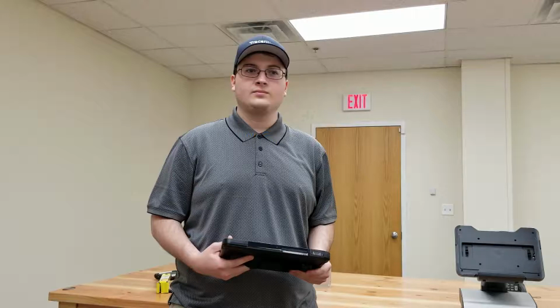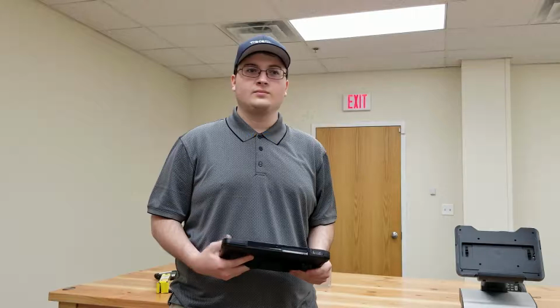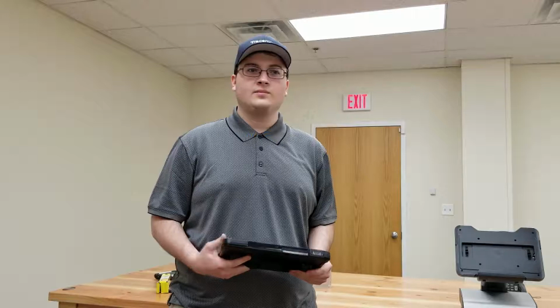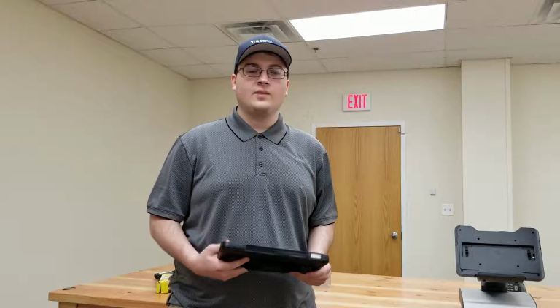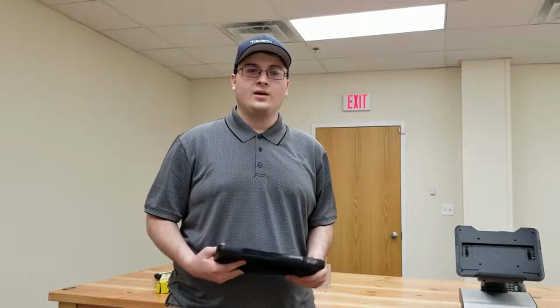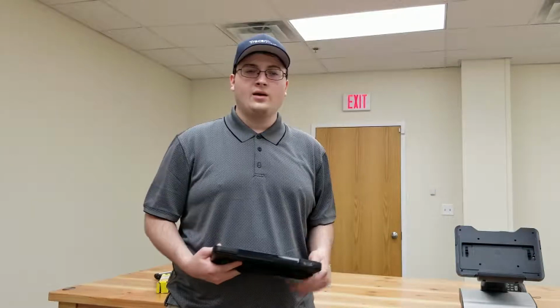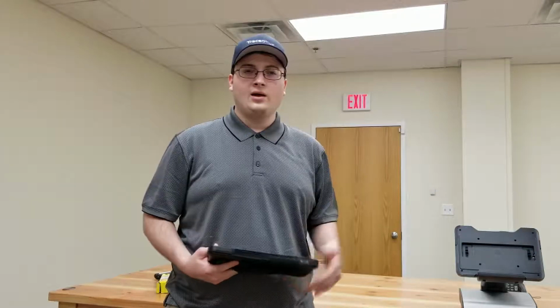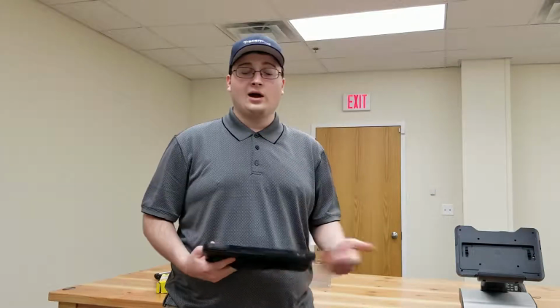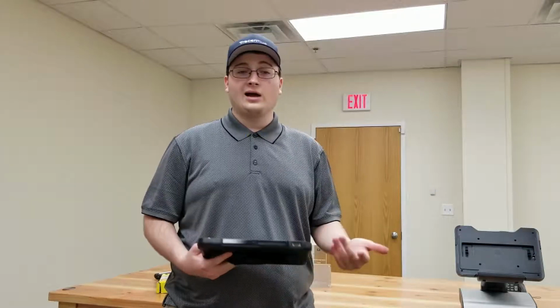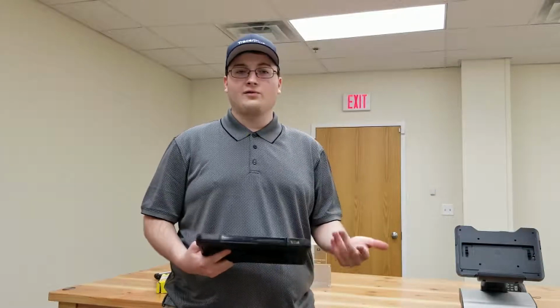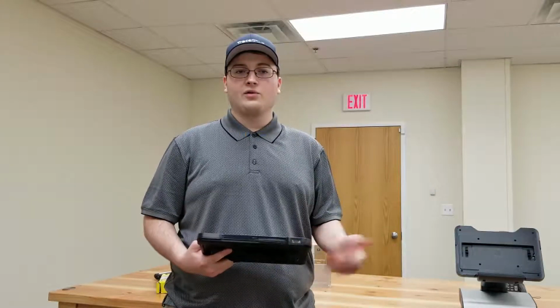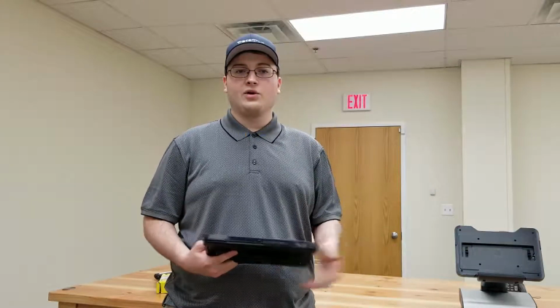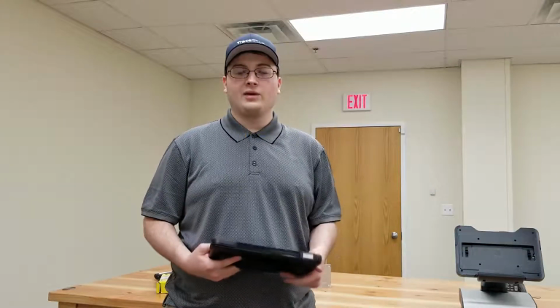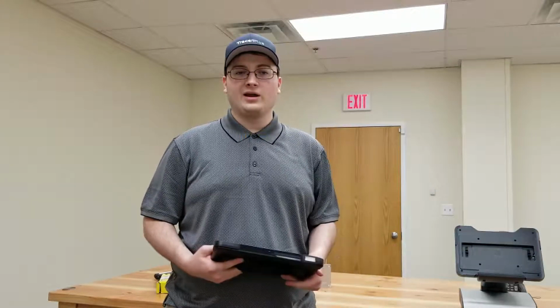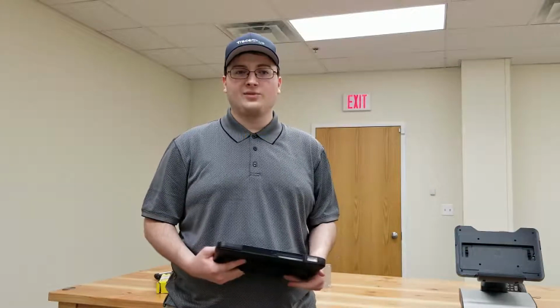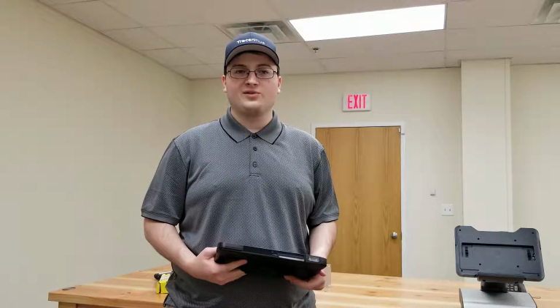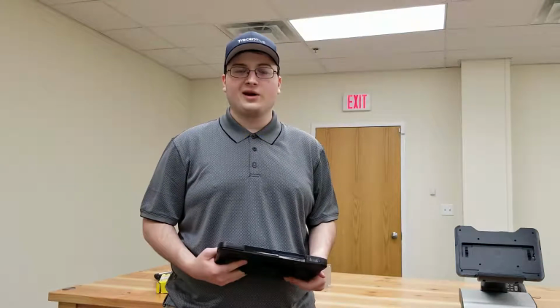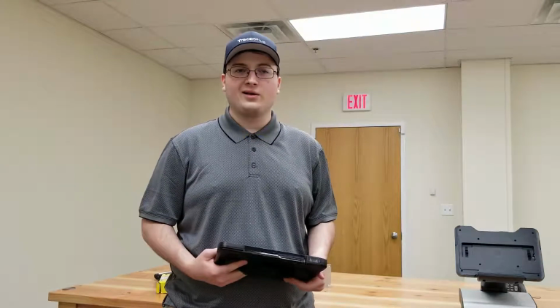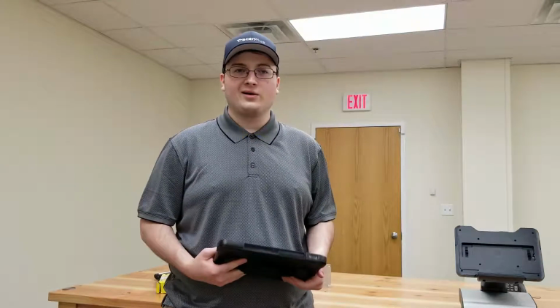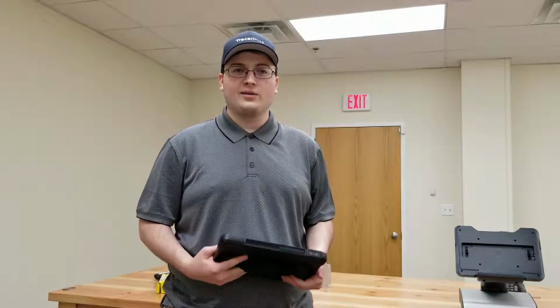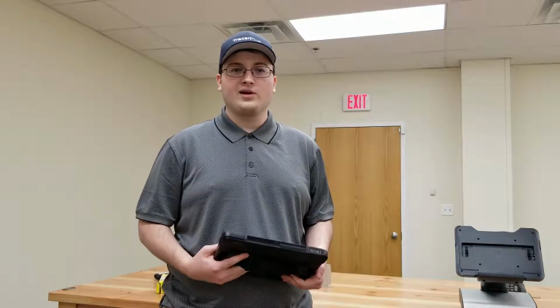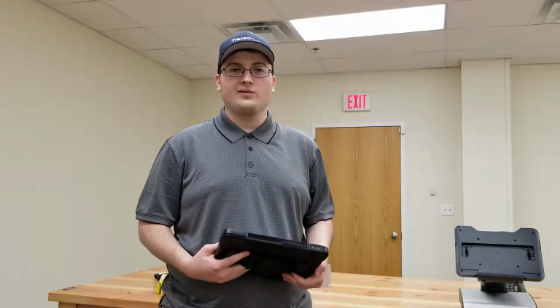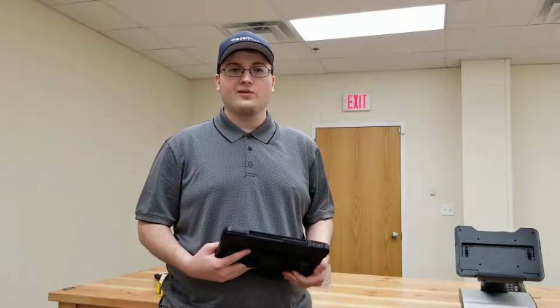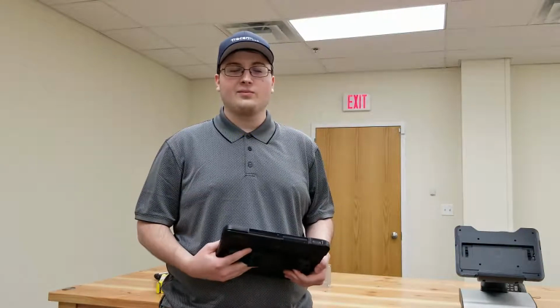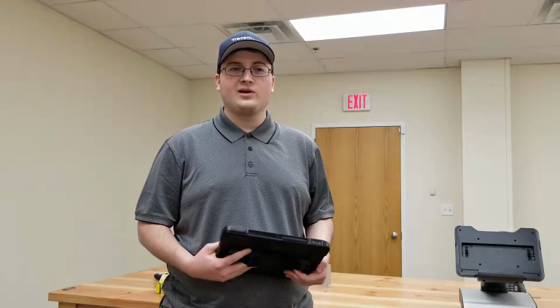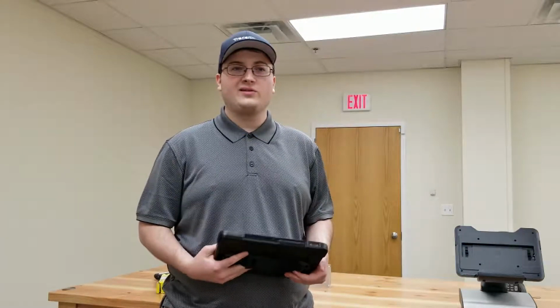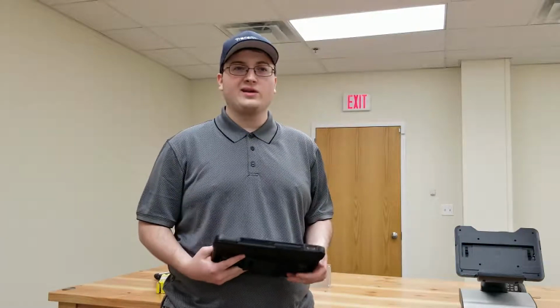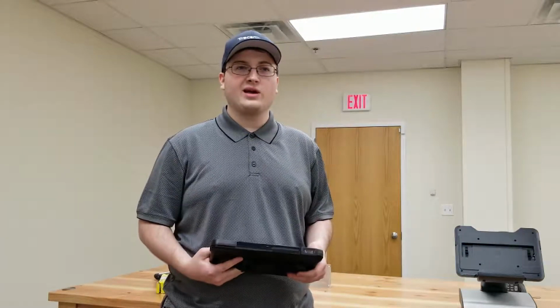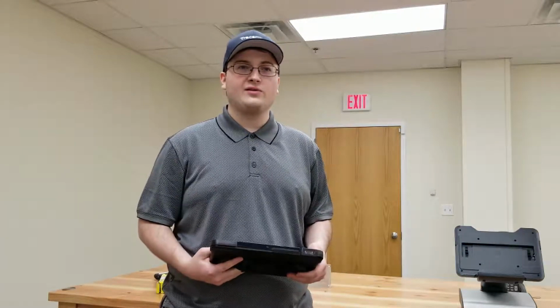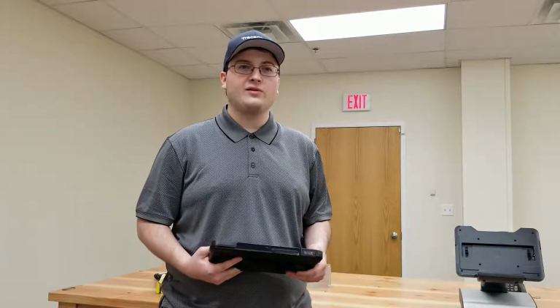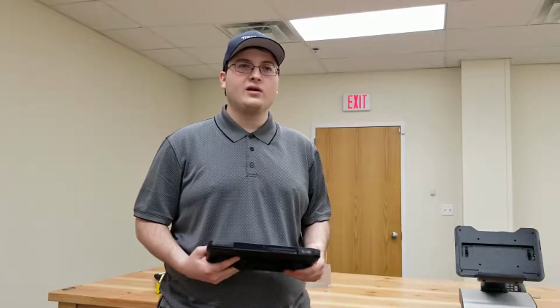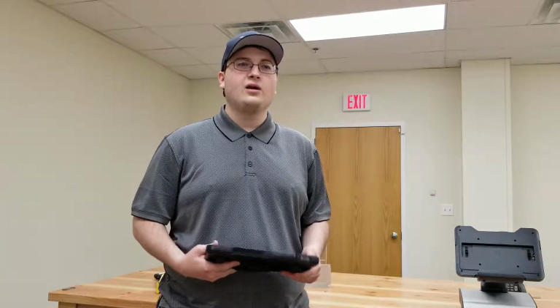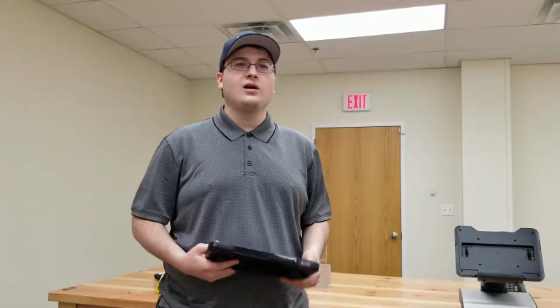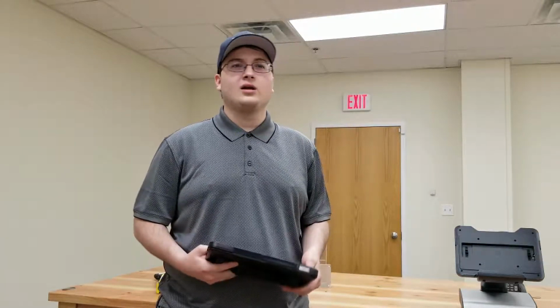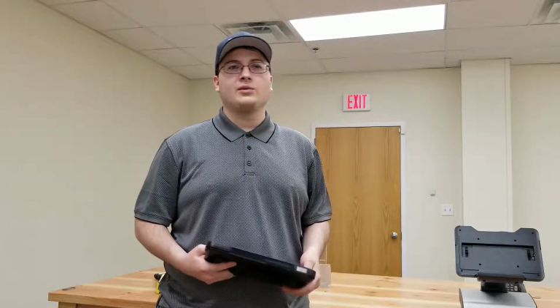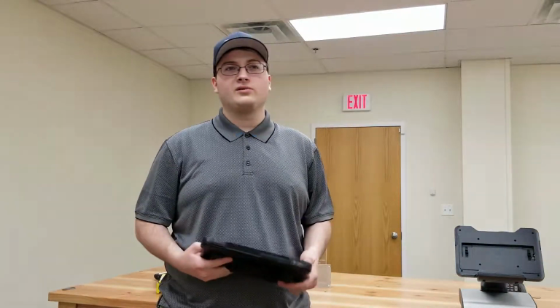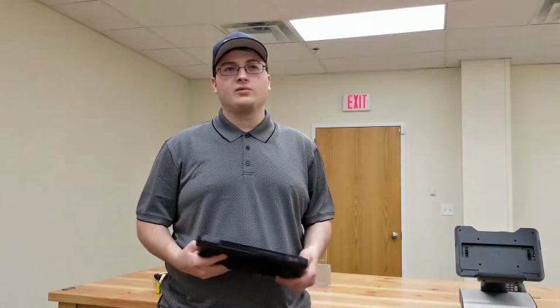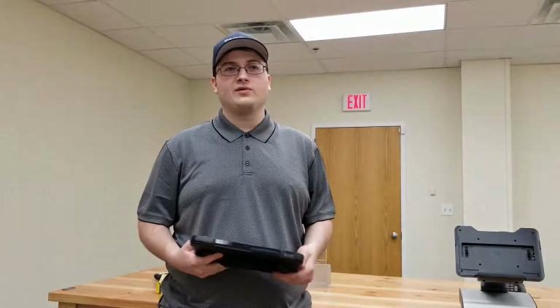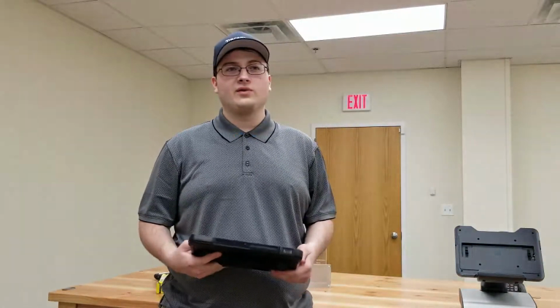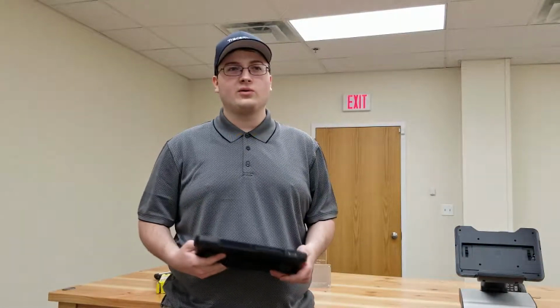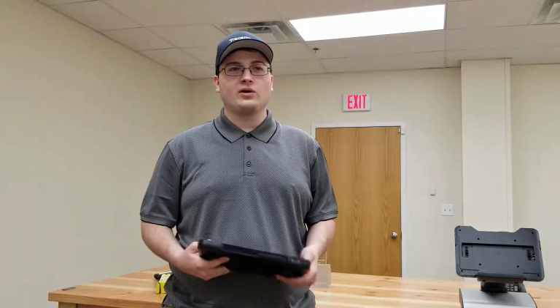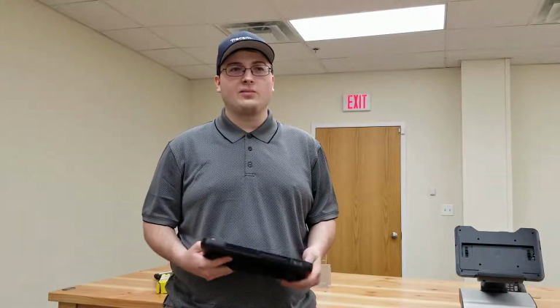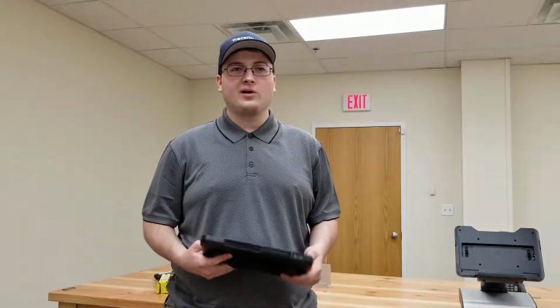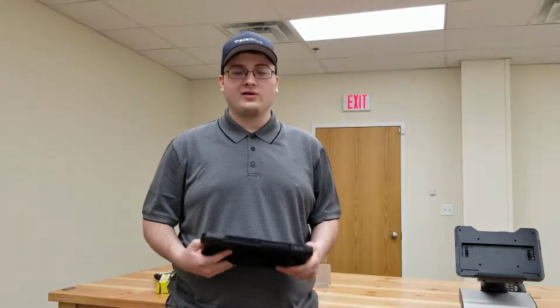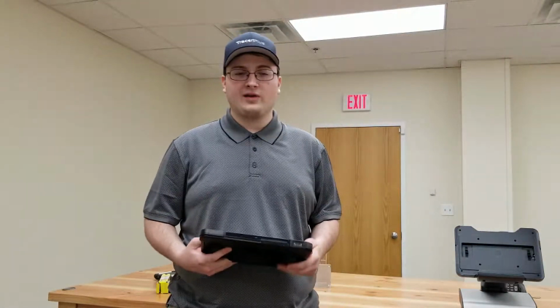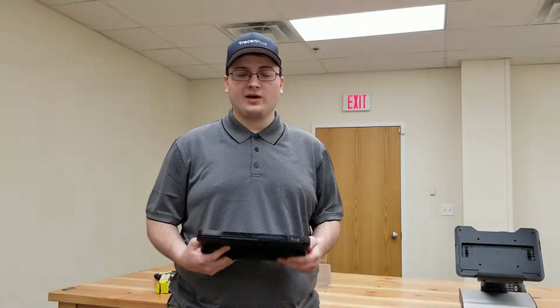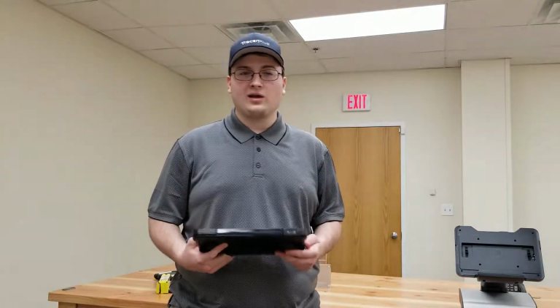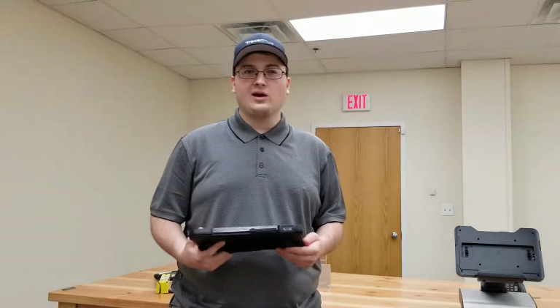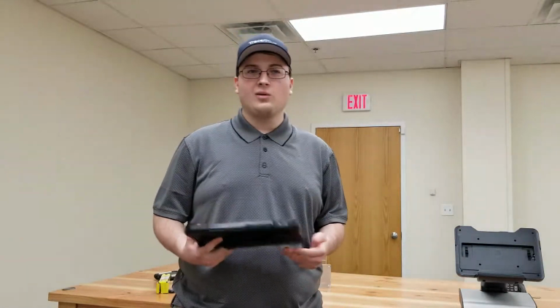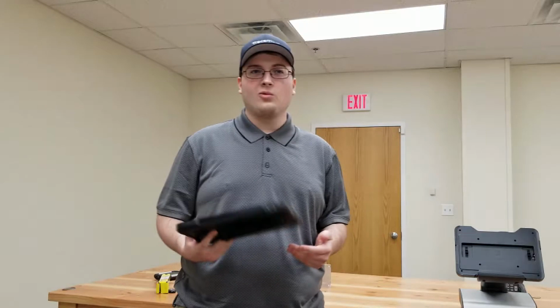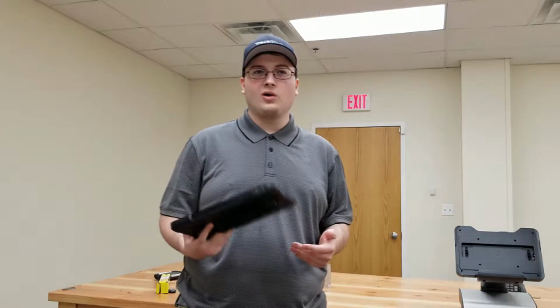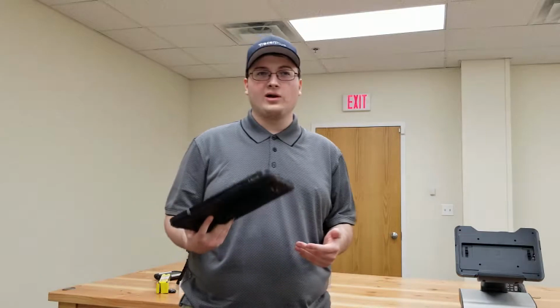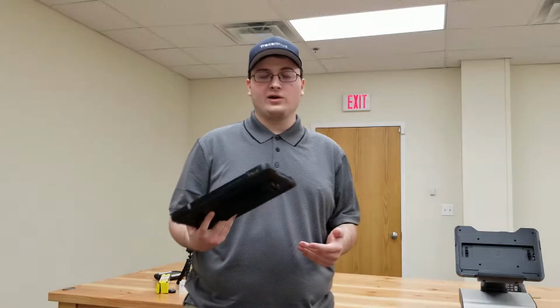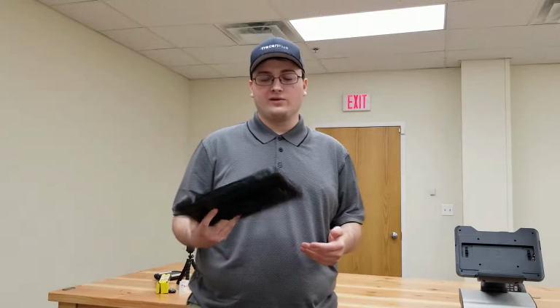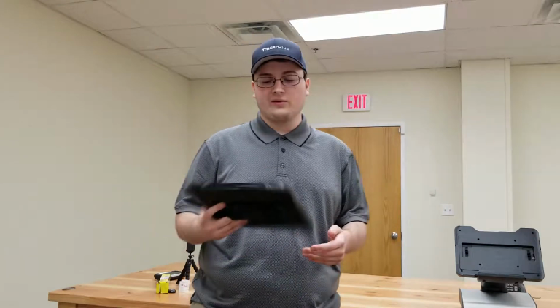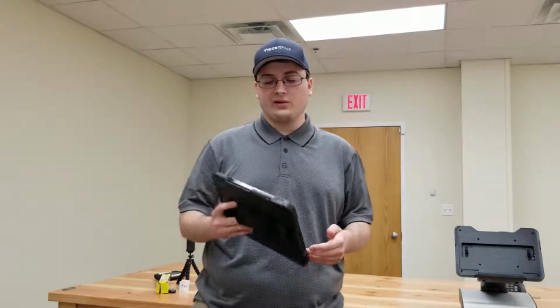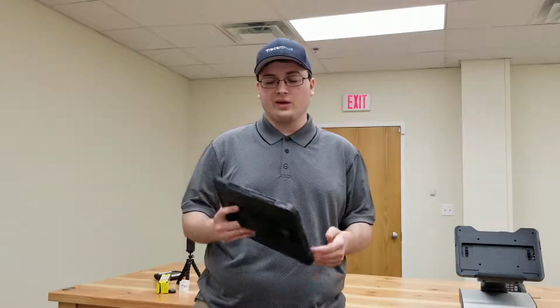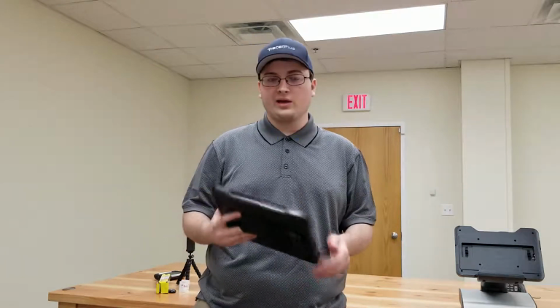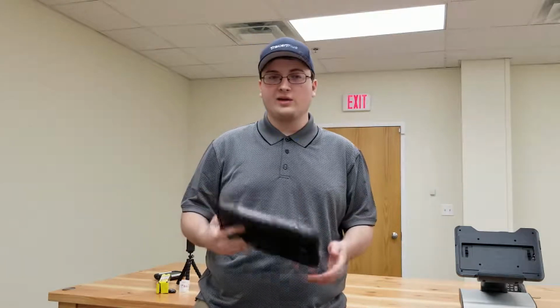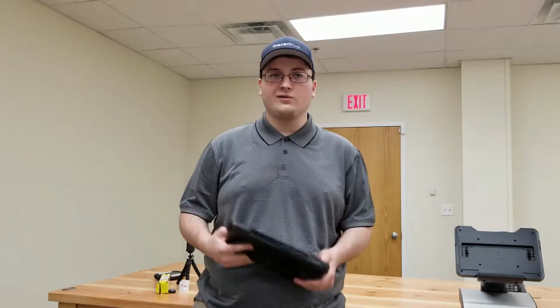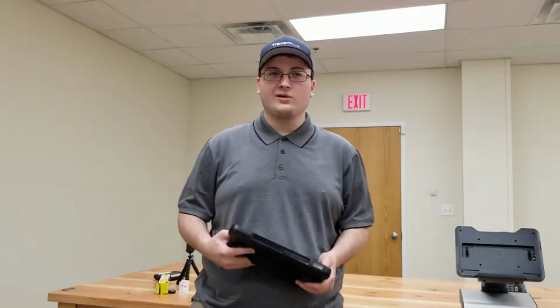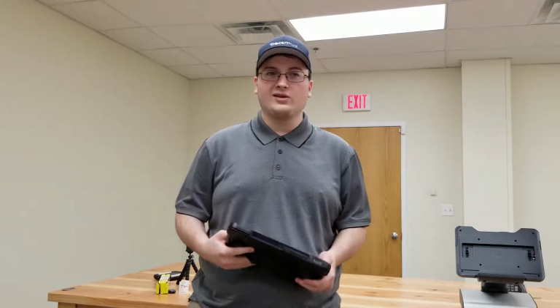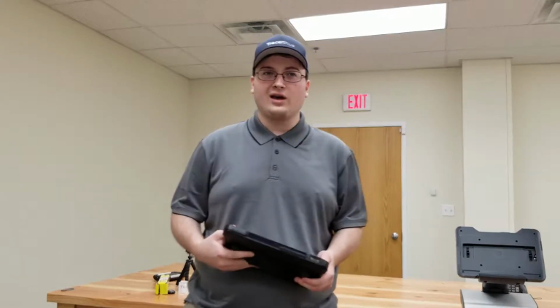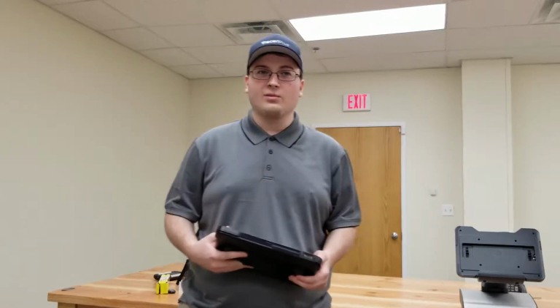Hi everyone, my name is Tyler and I'm here for PTS, and I'm going to review the PartnerTech EM100 Android tablet.